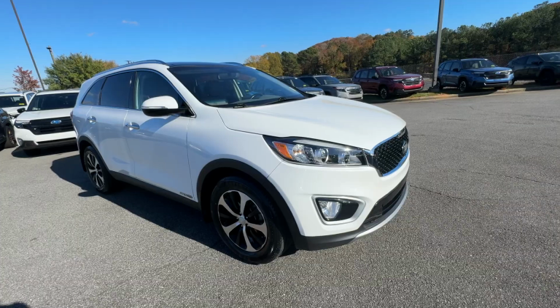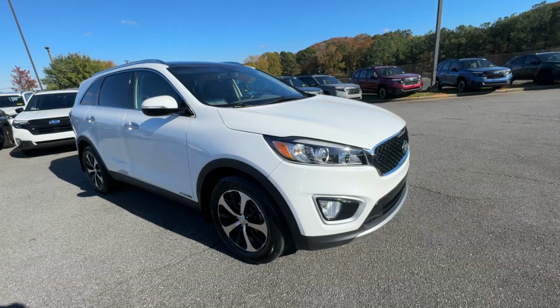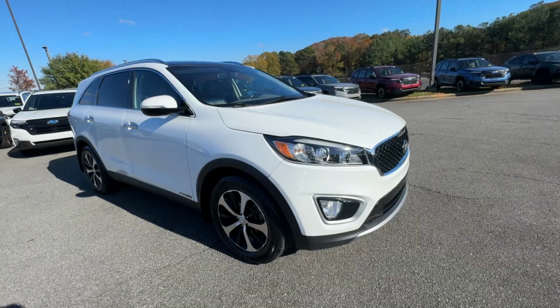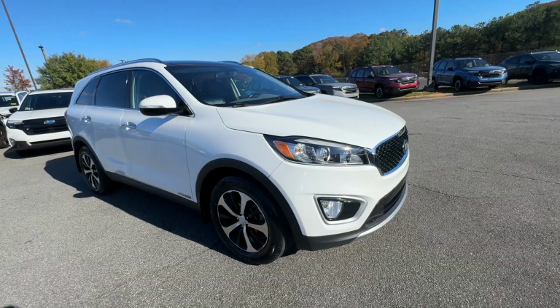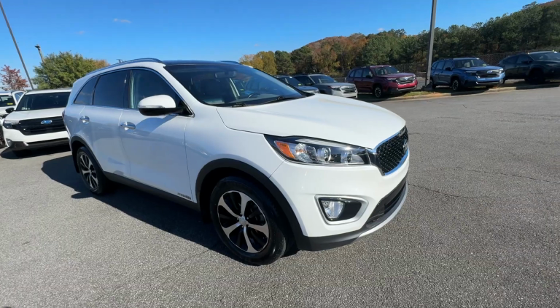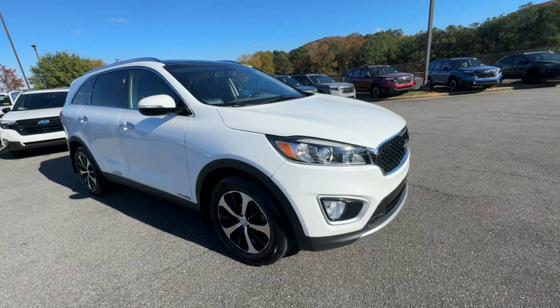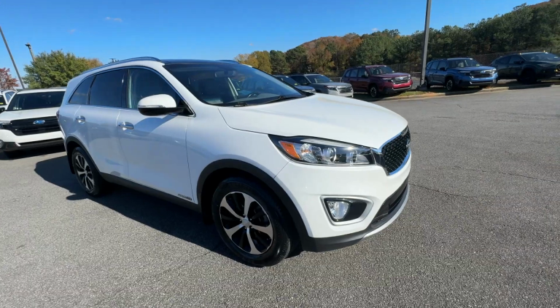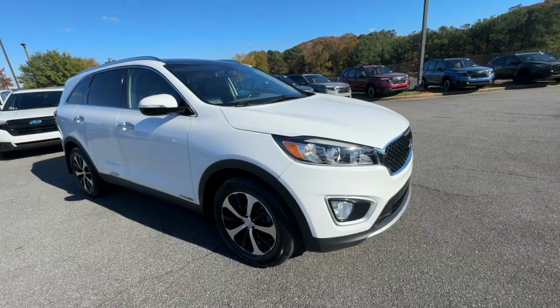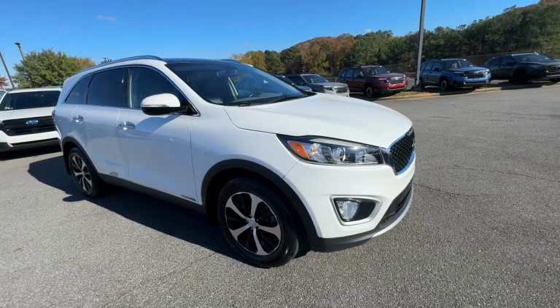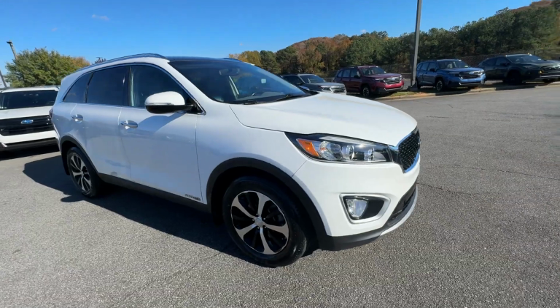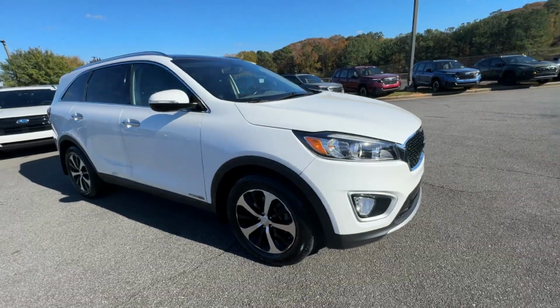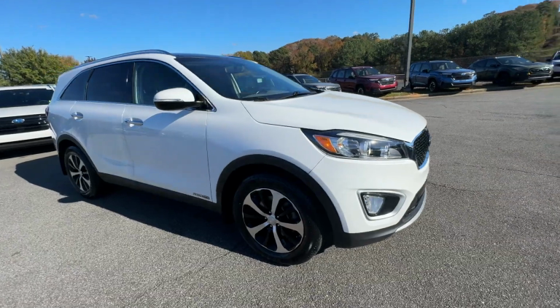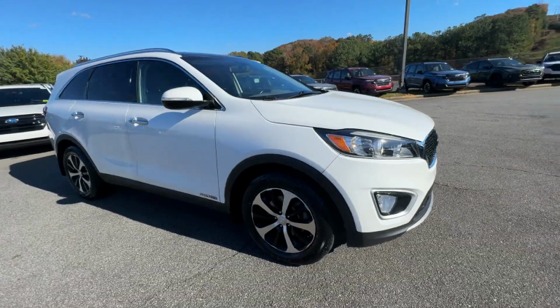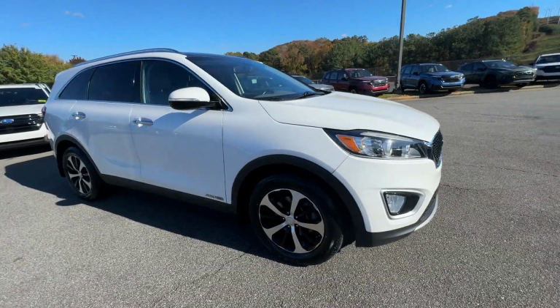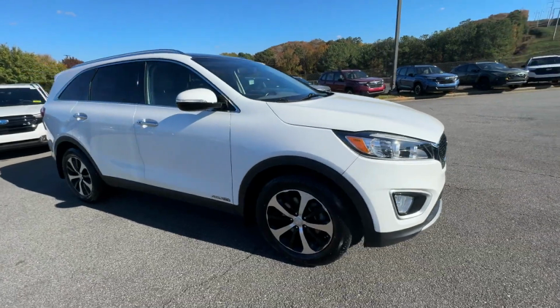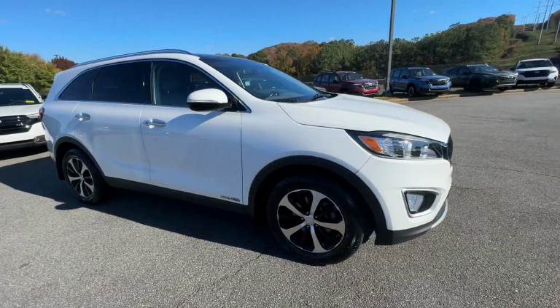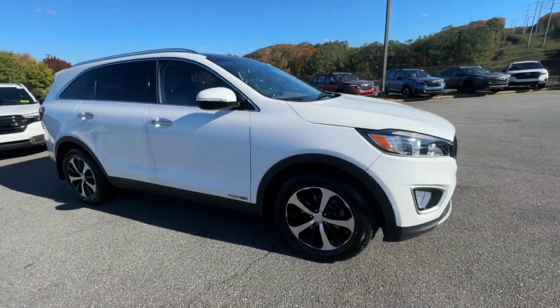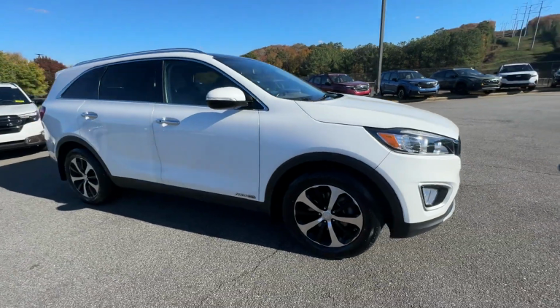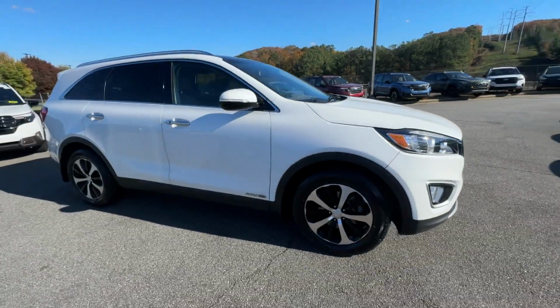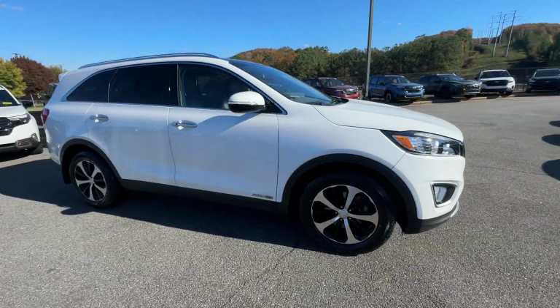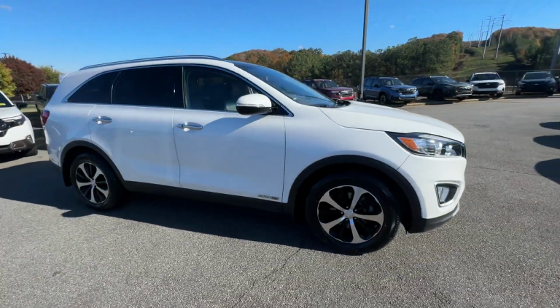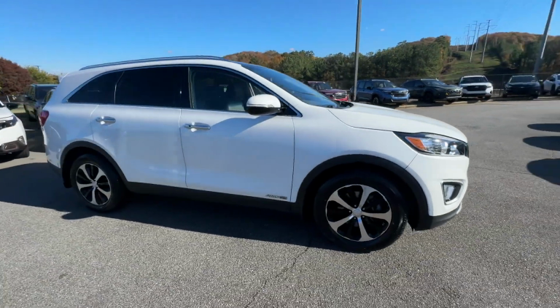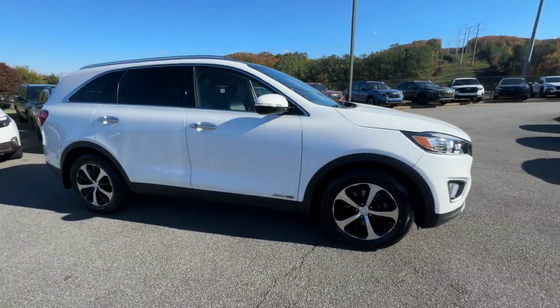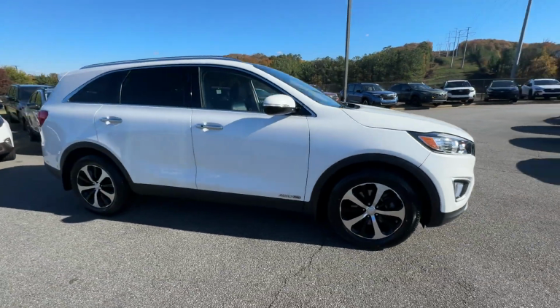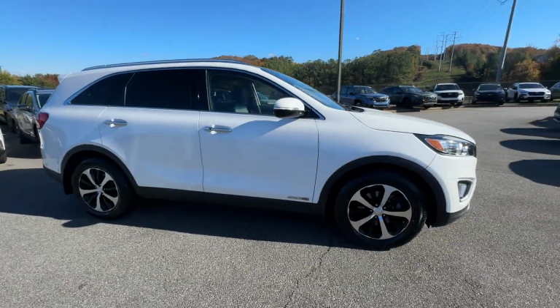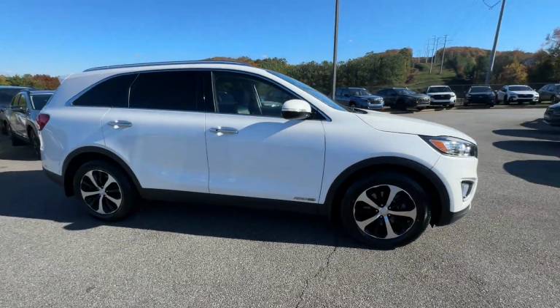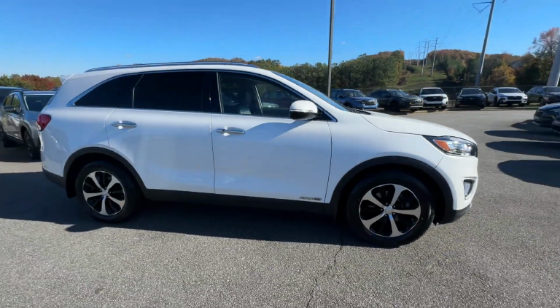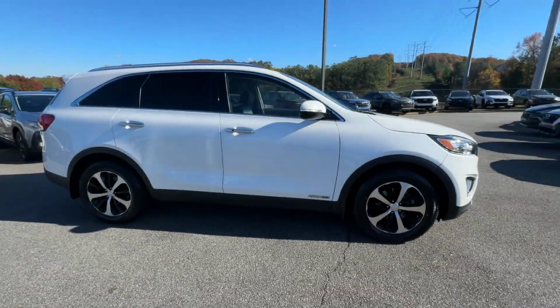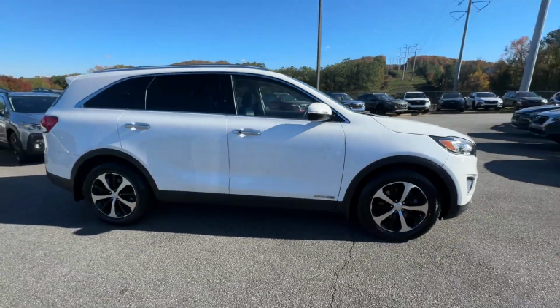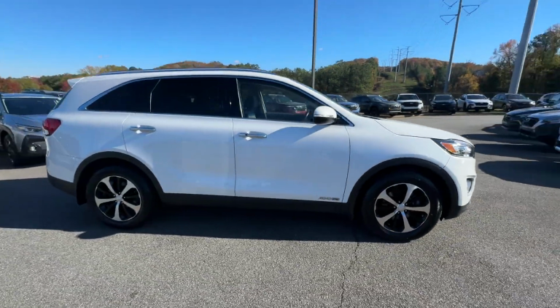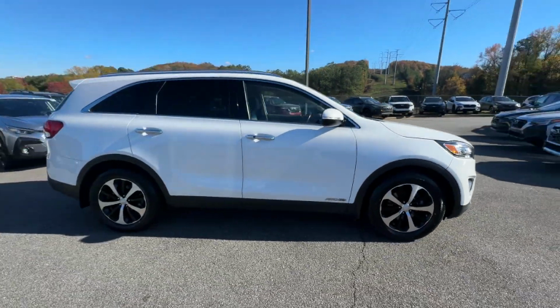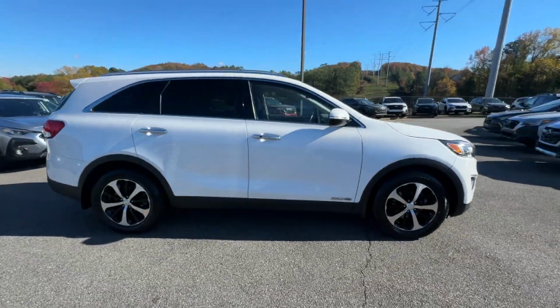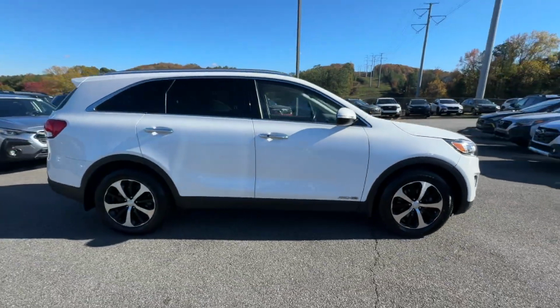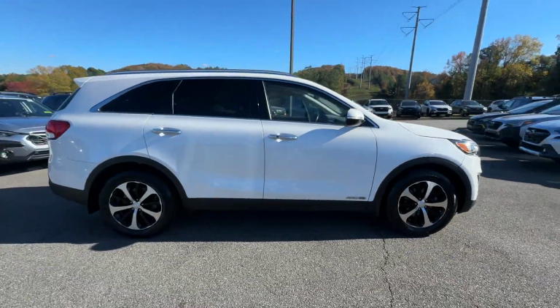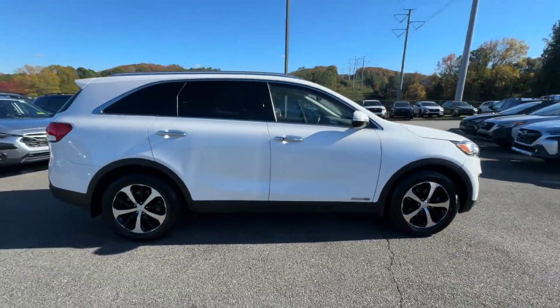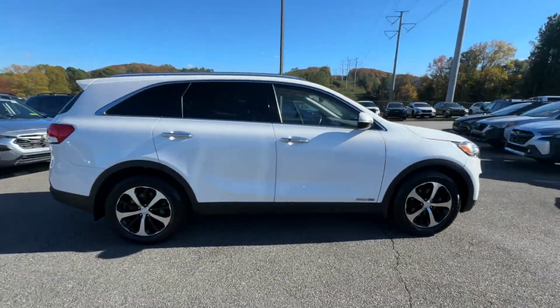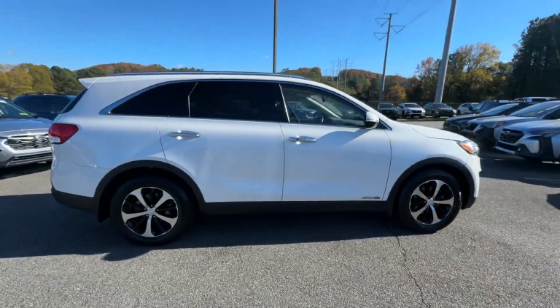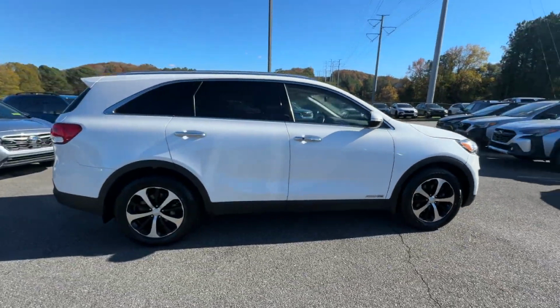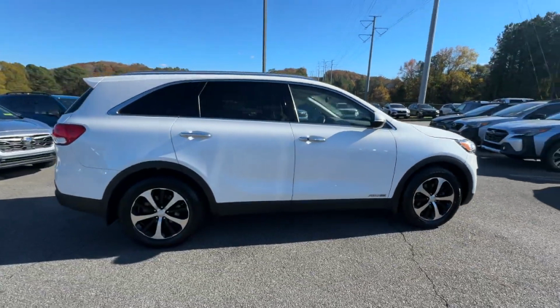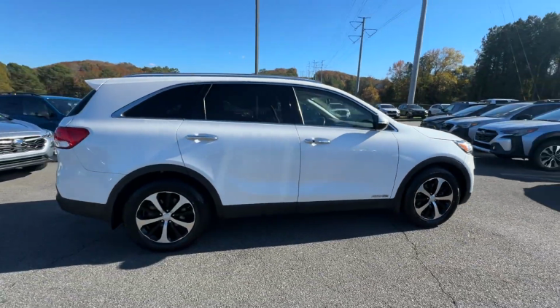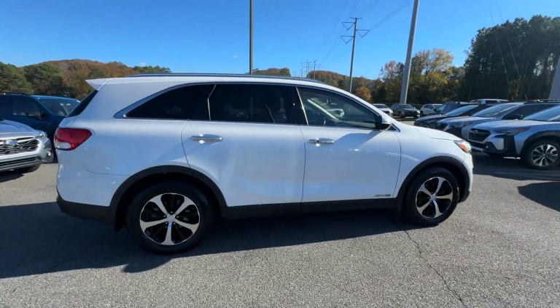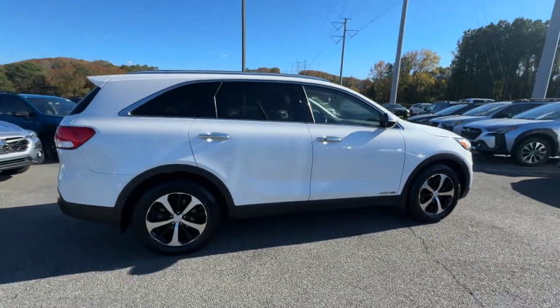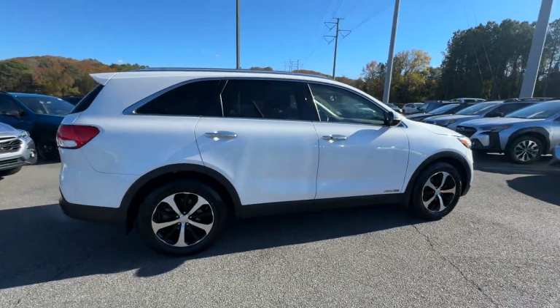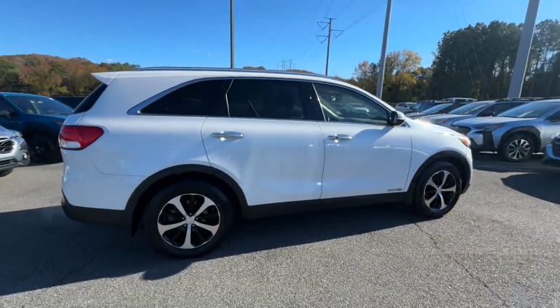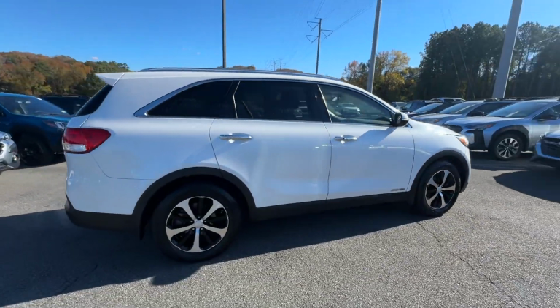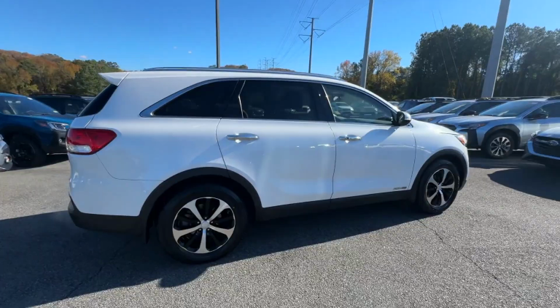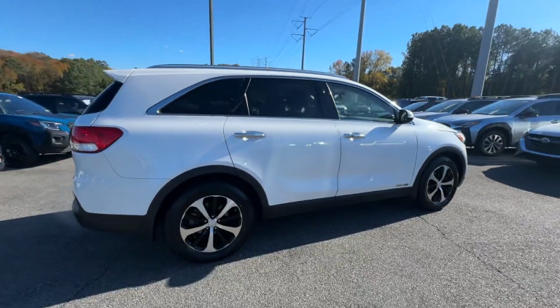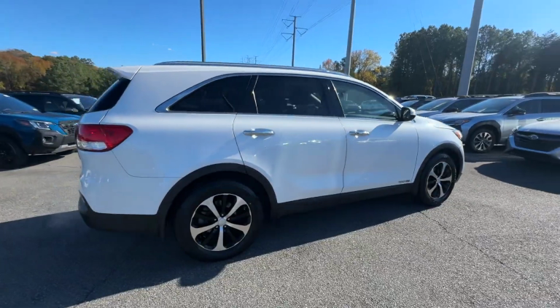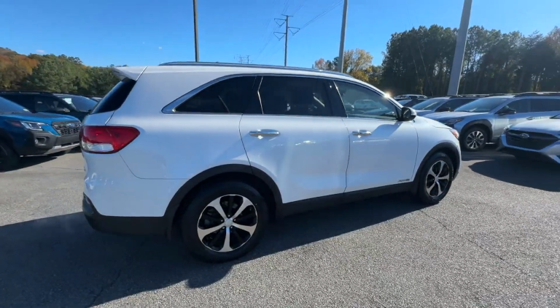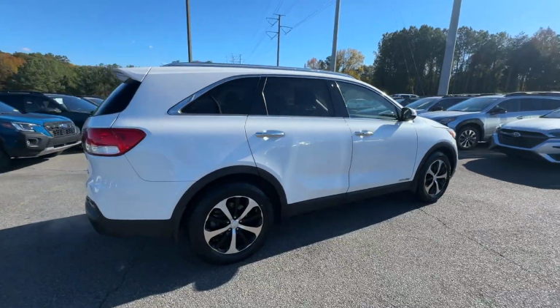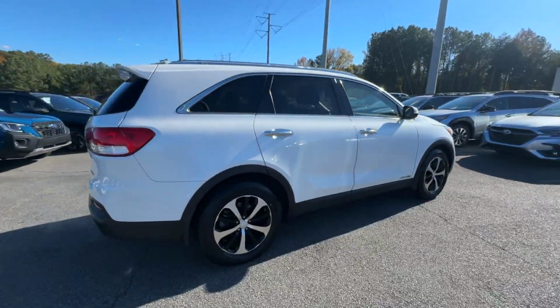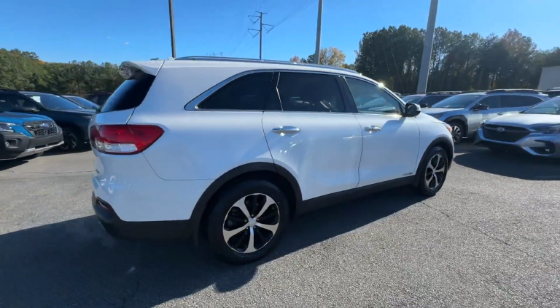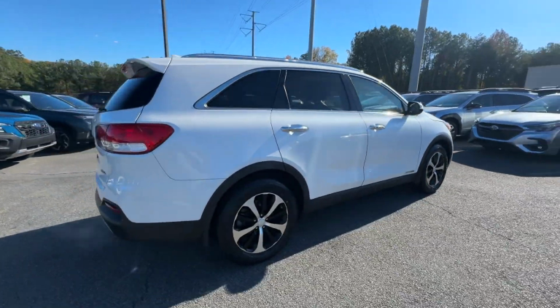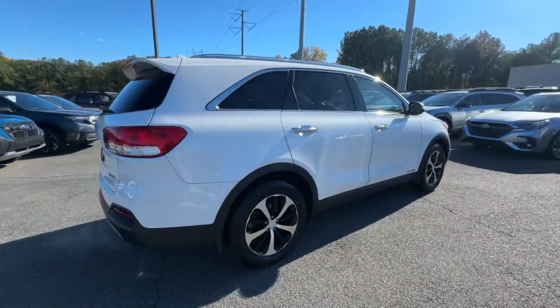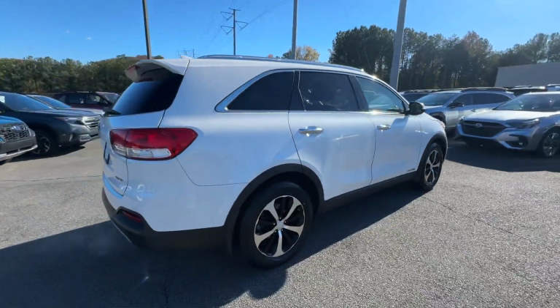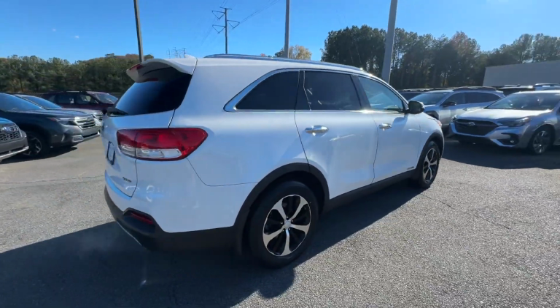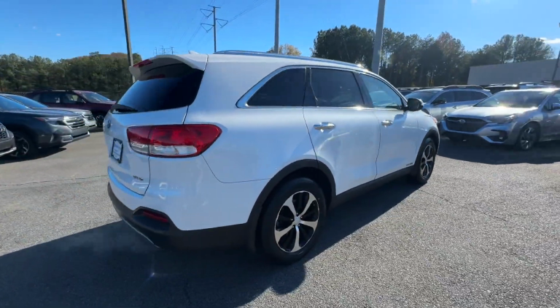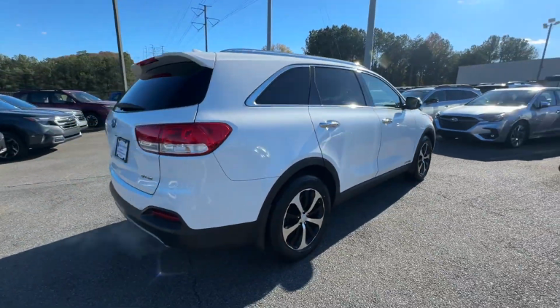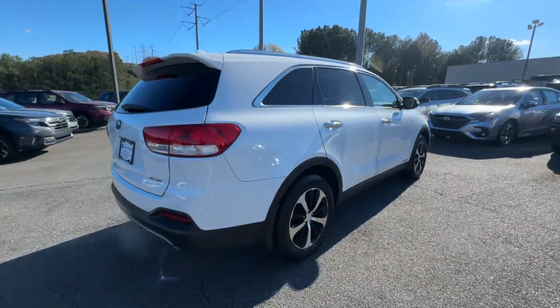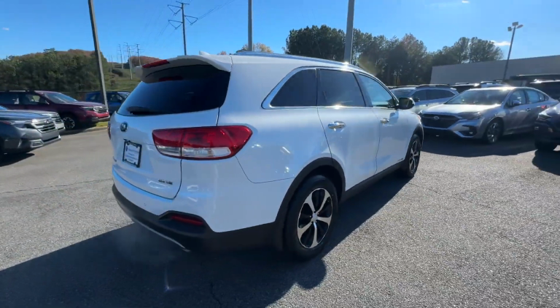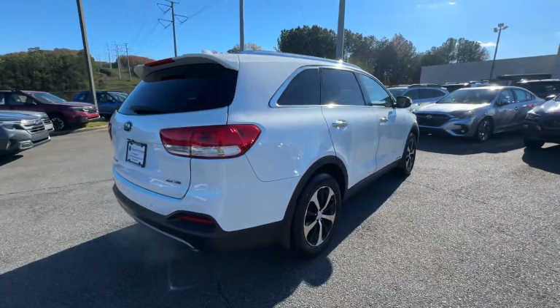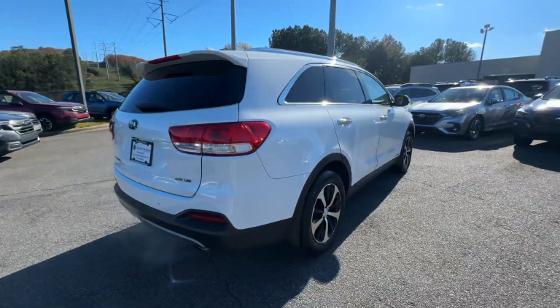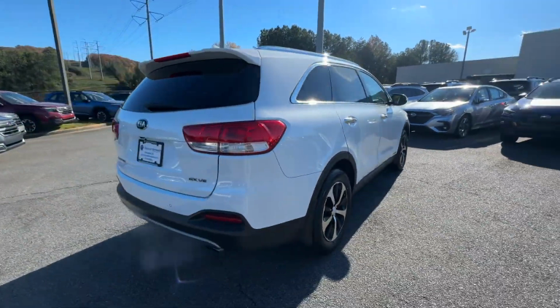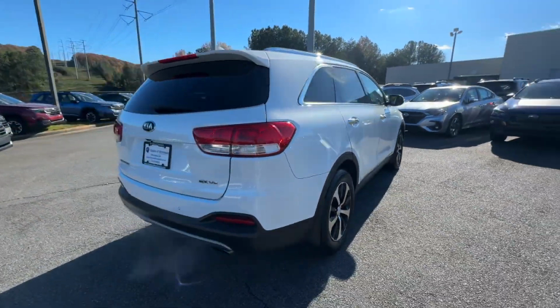2016 Kia Sorento. This SUV offers space as well as power and performance.